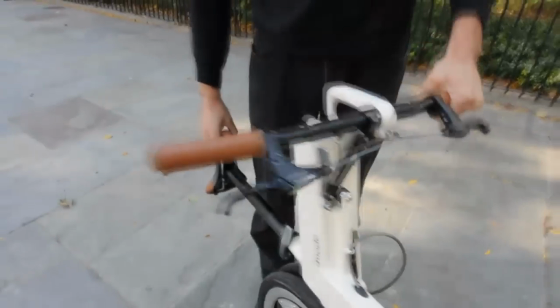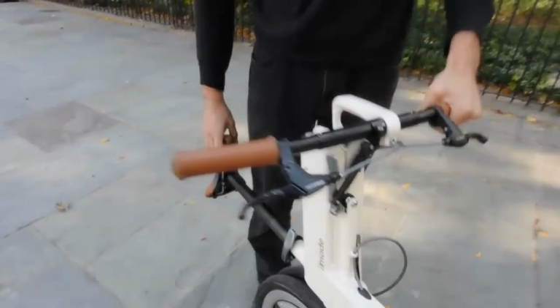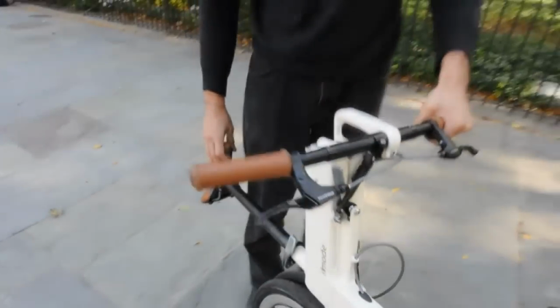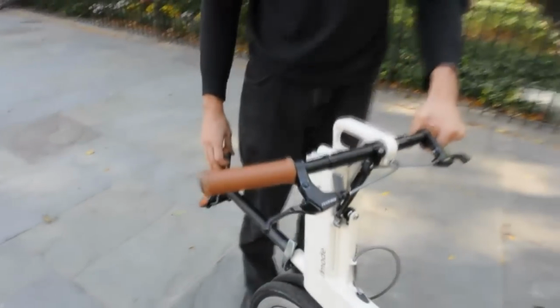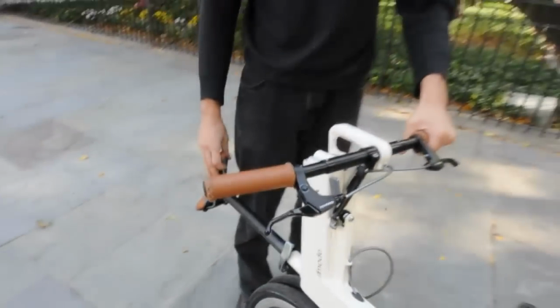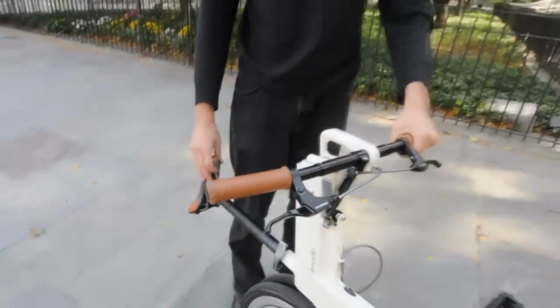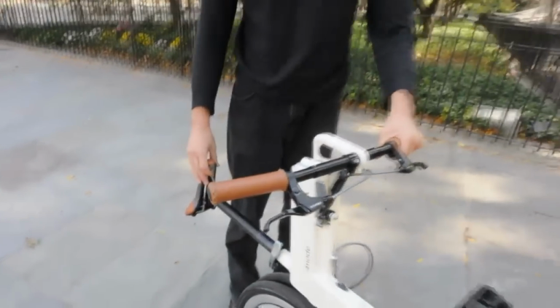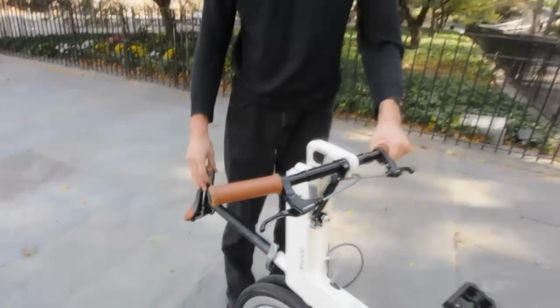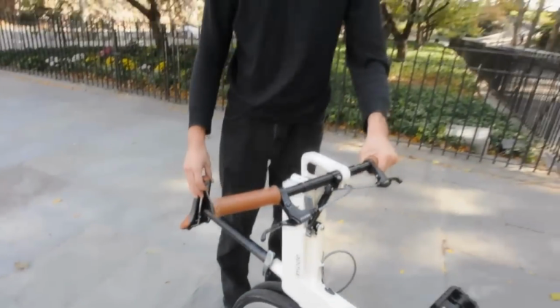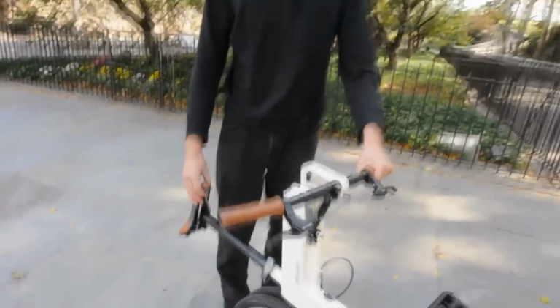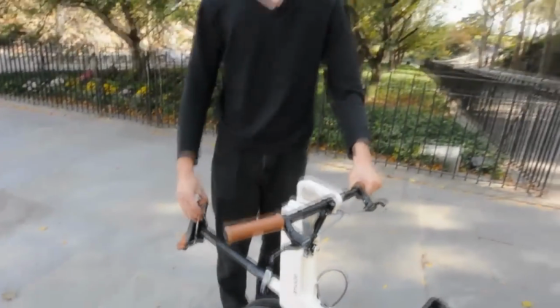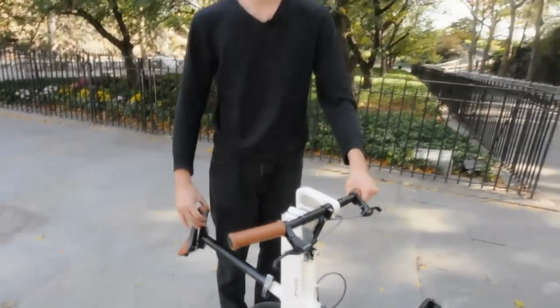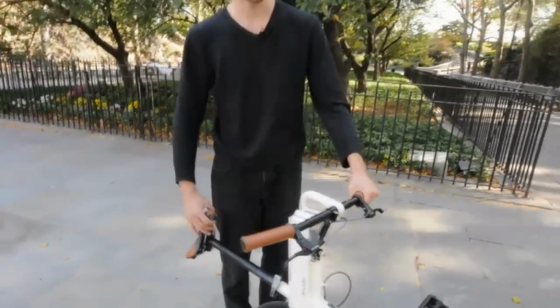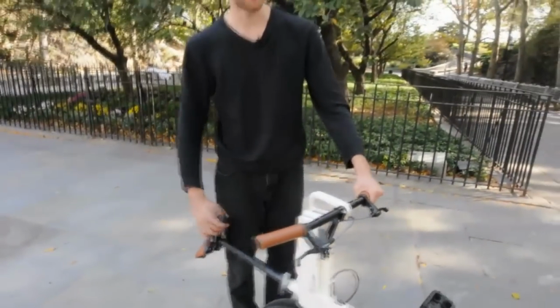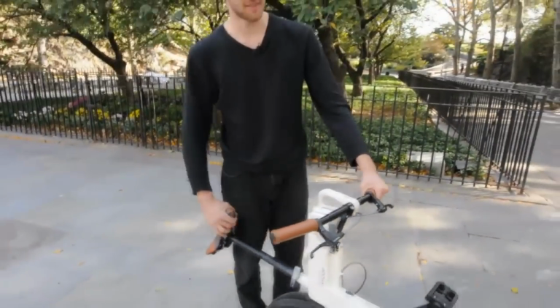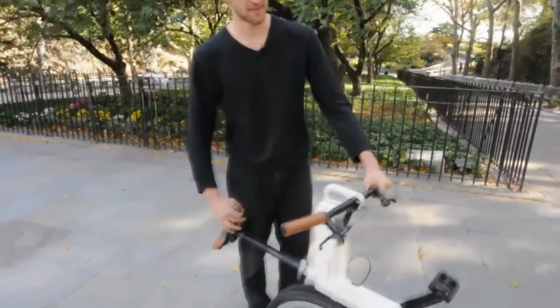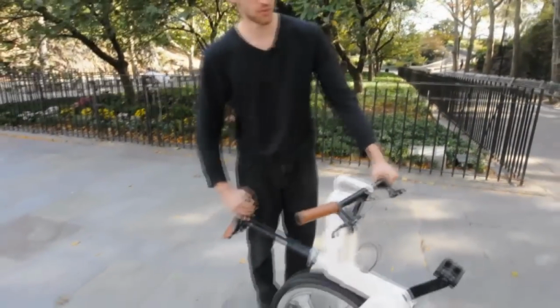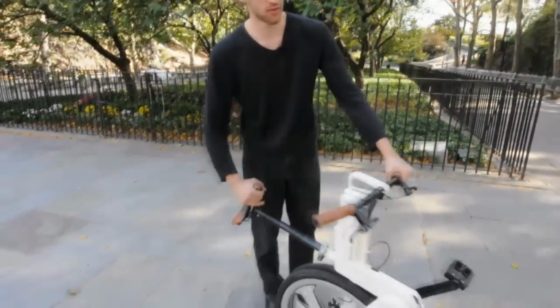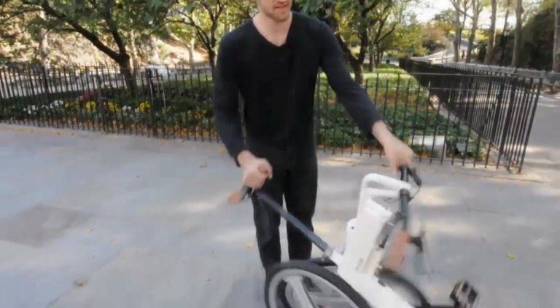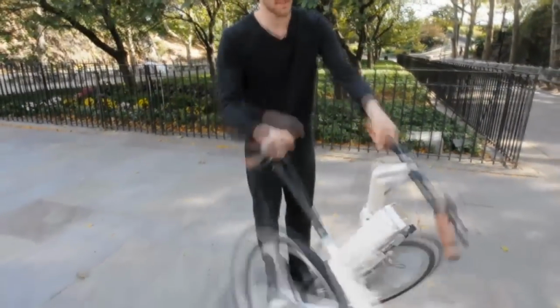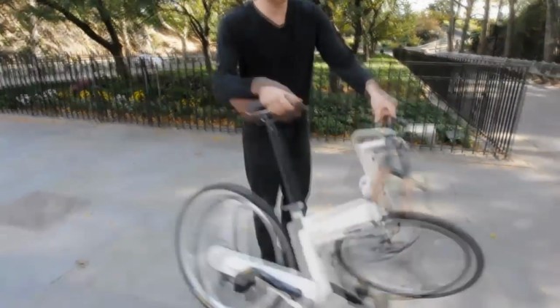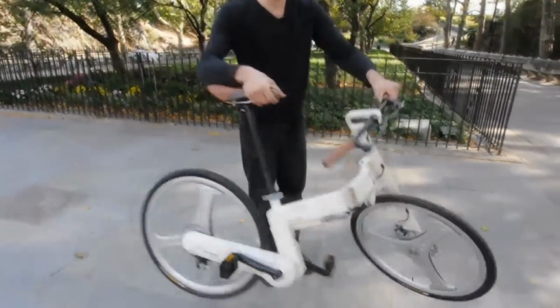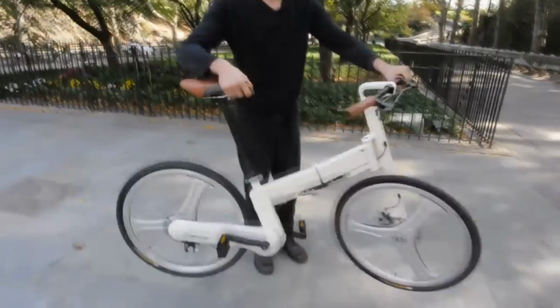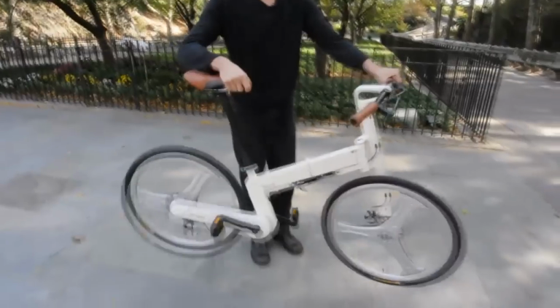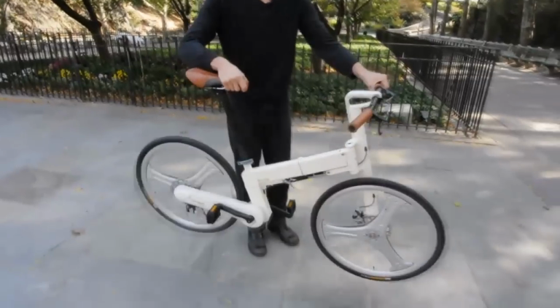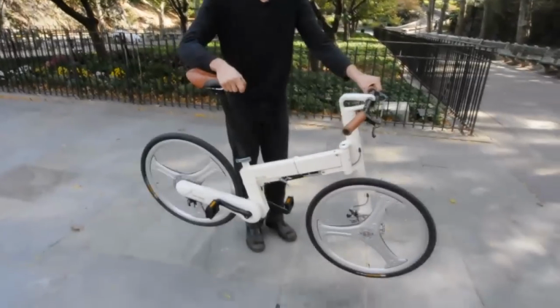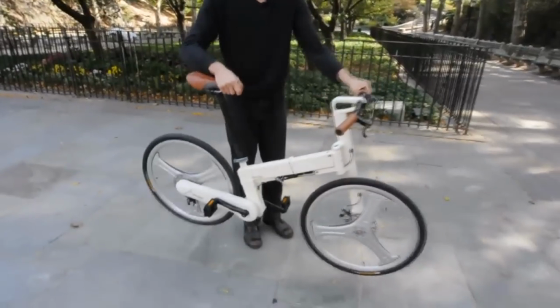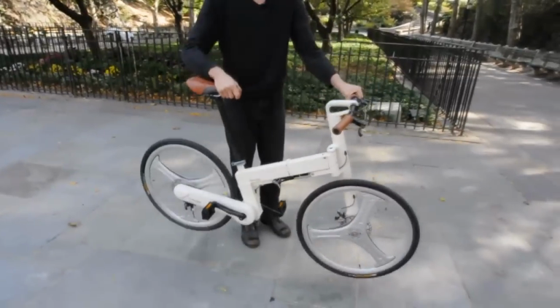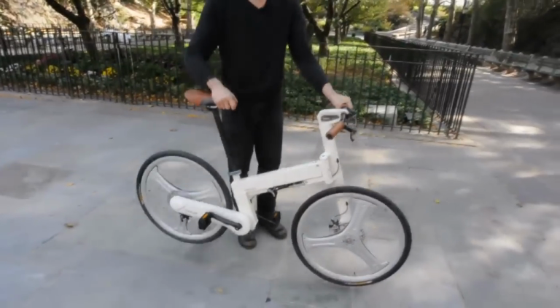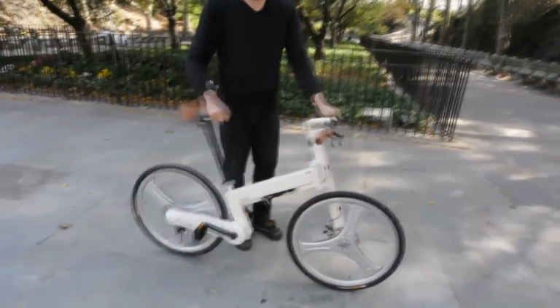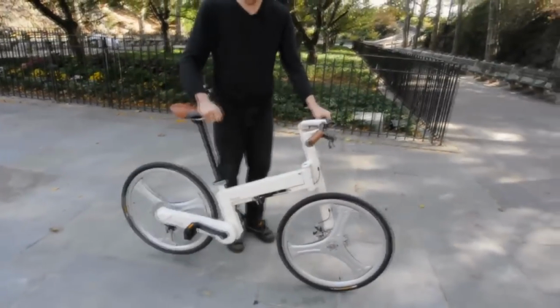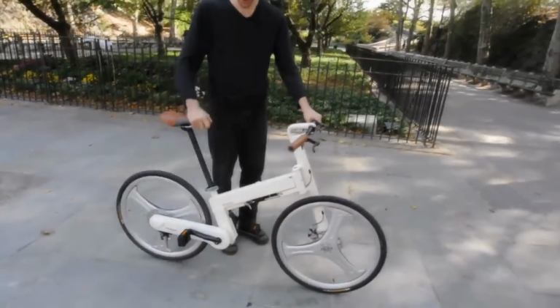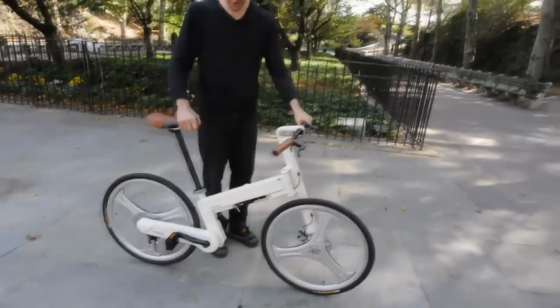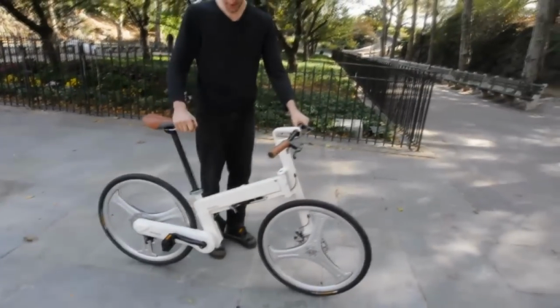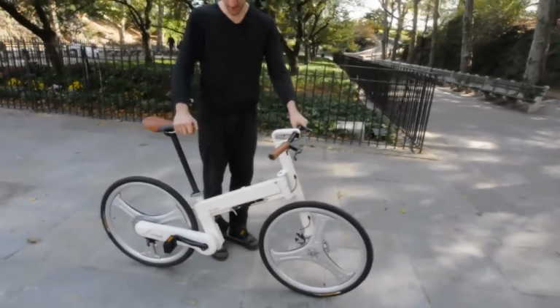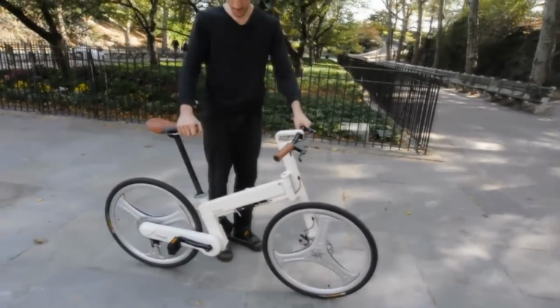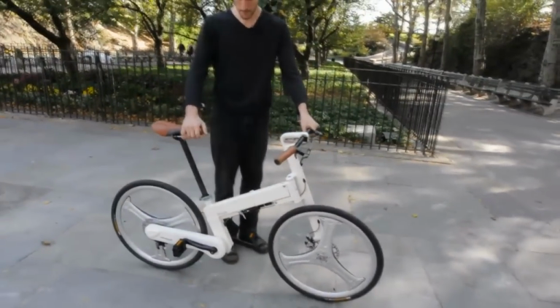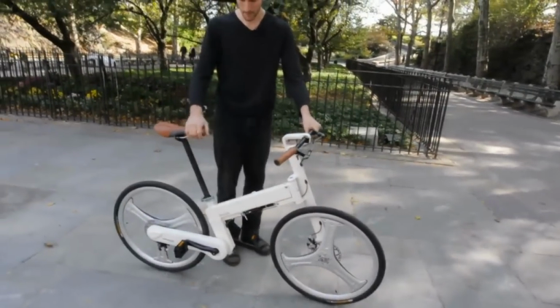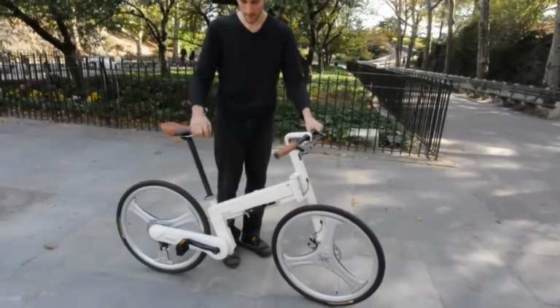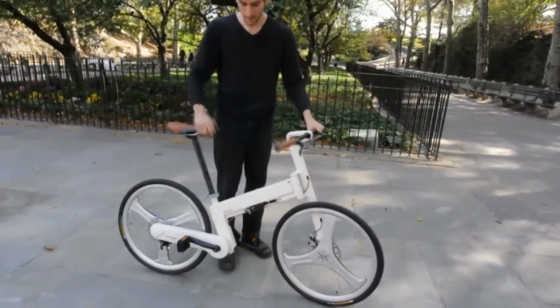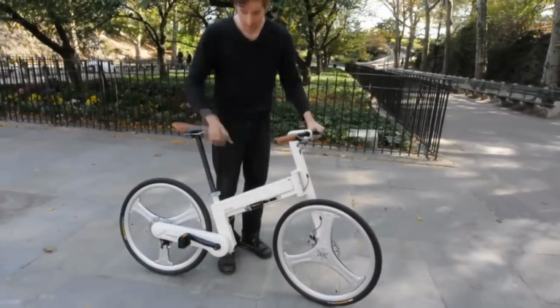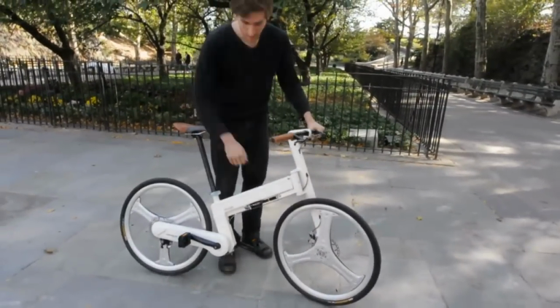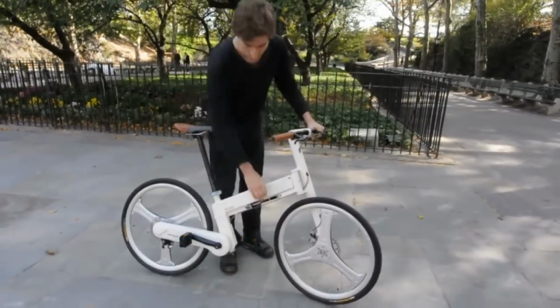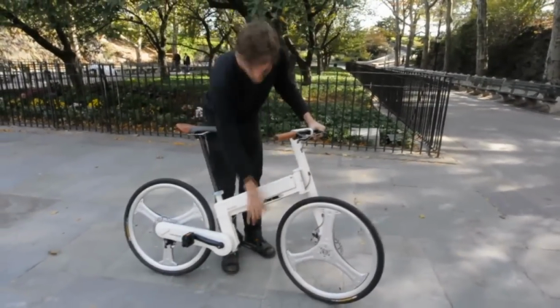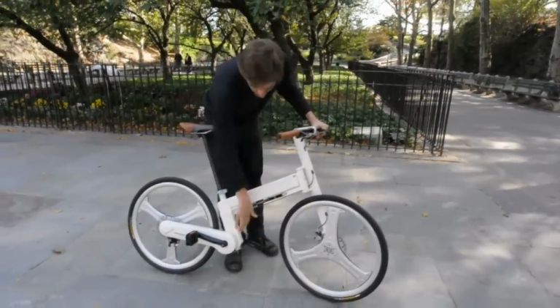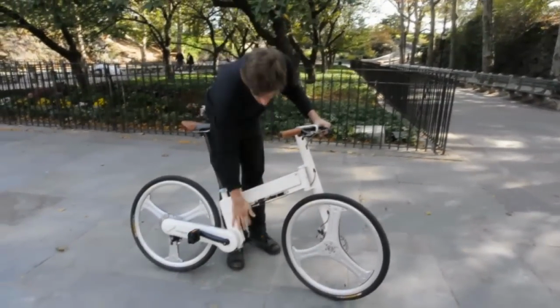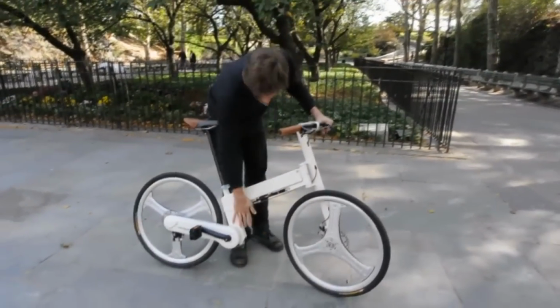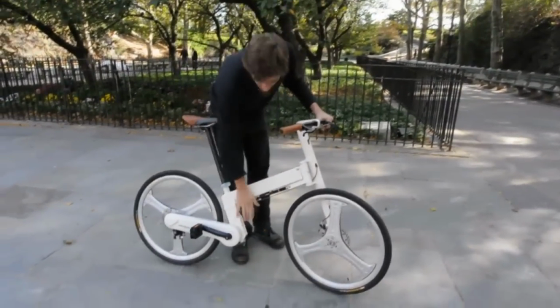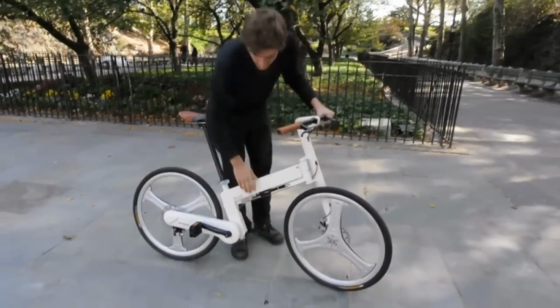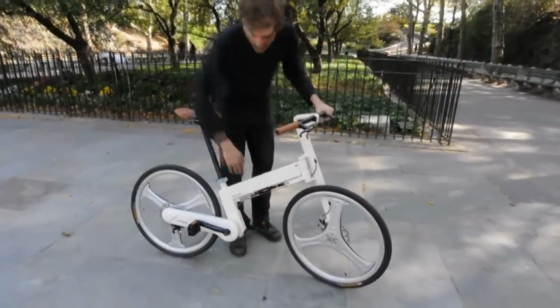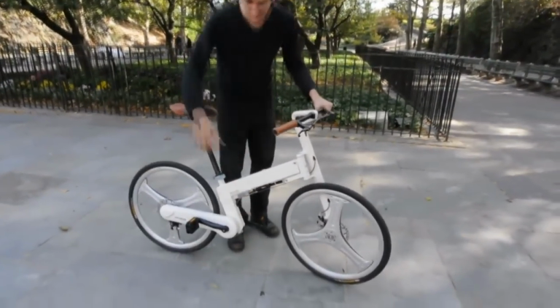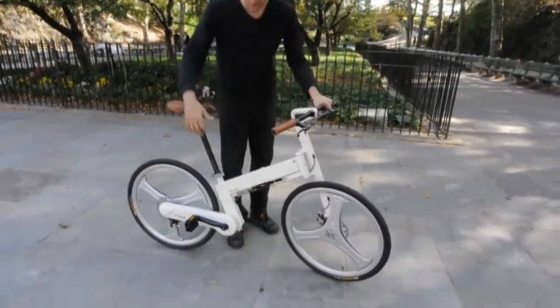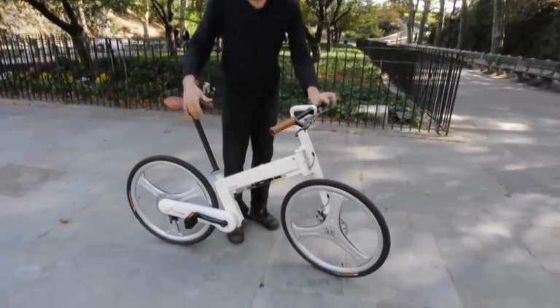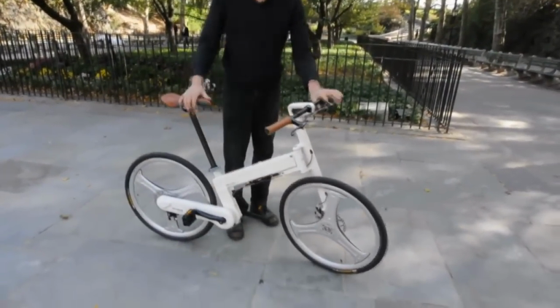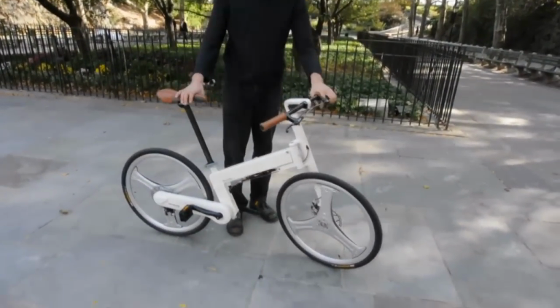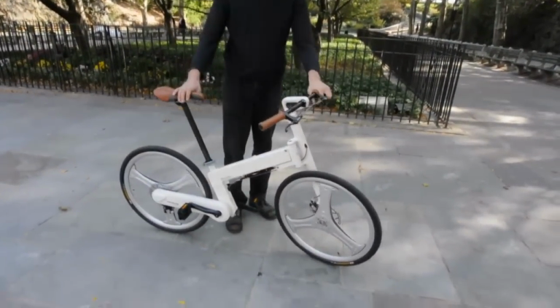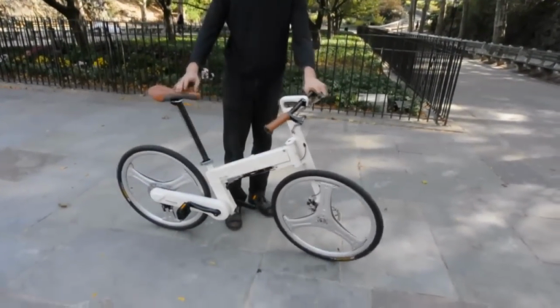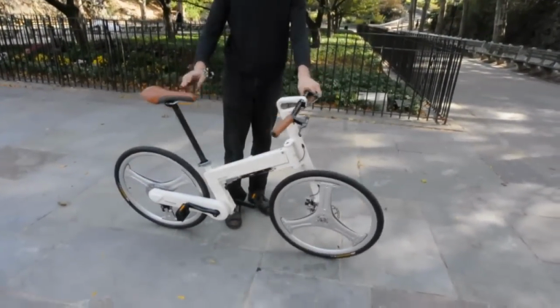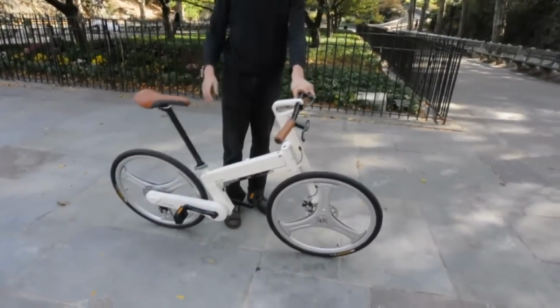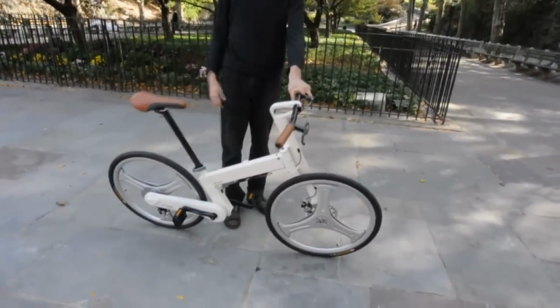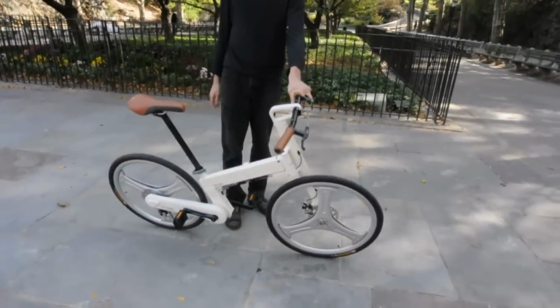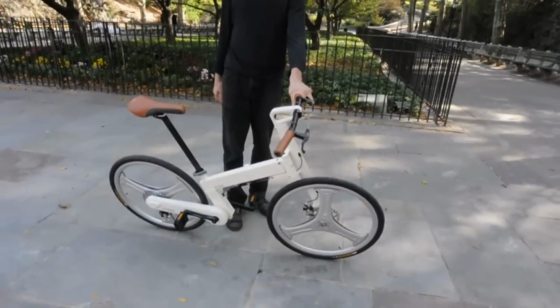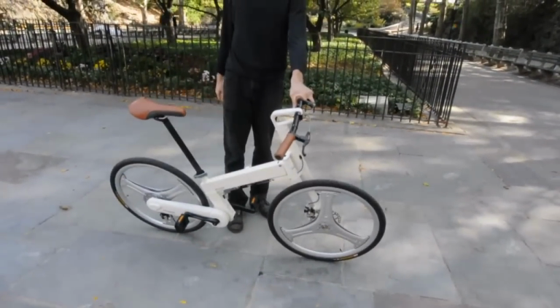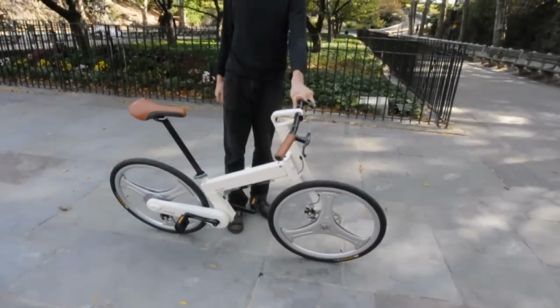To unfold it, it's just a simple one-step action — pop it open, get it on that hinge, and you're good.